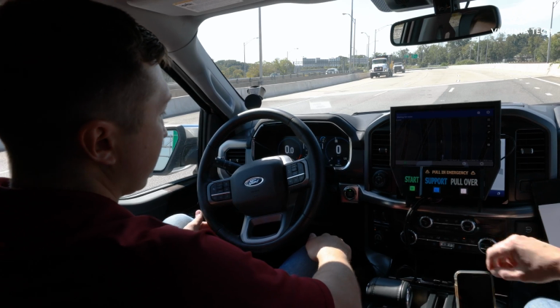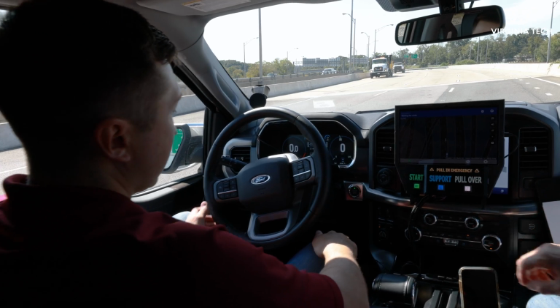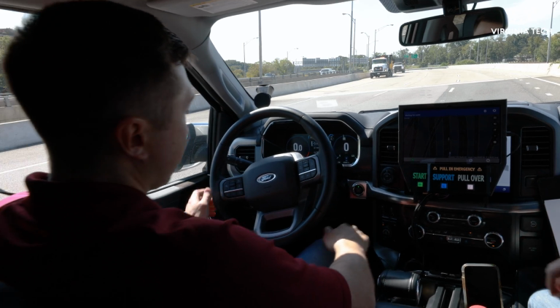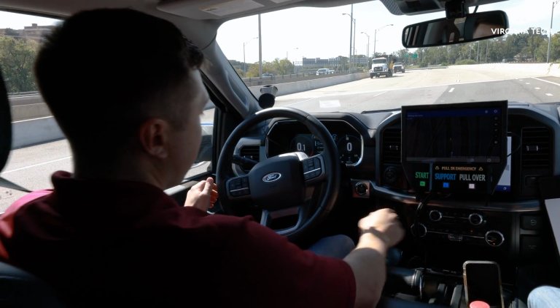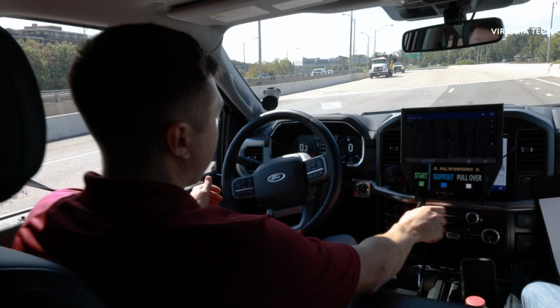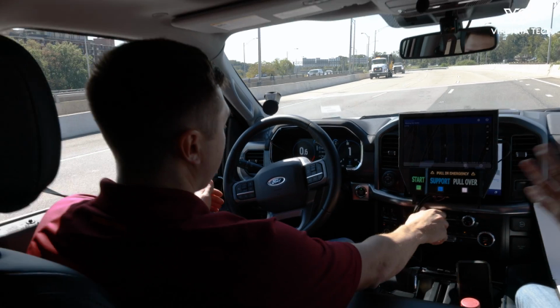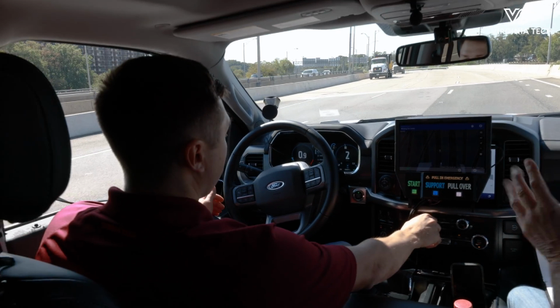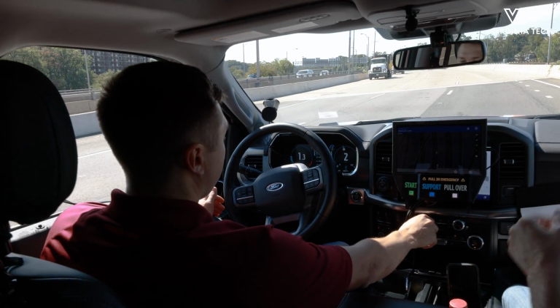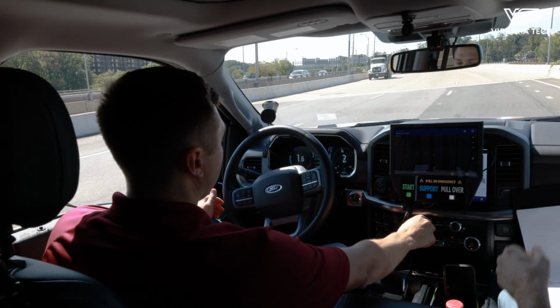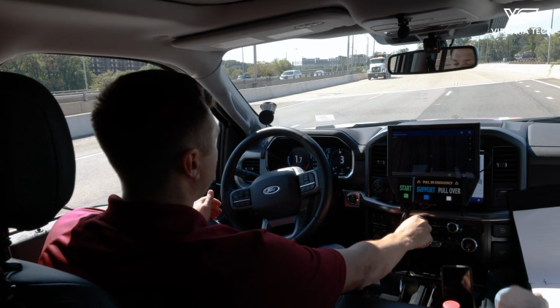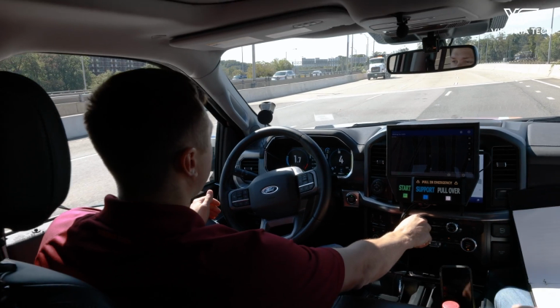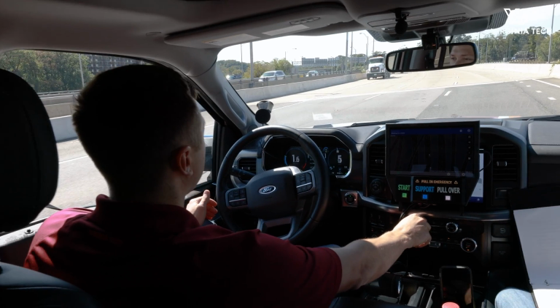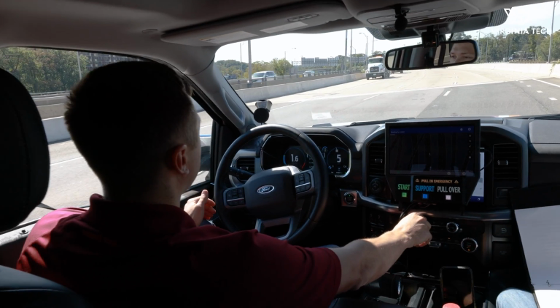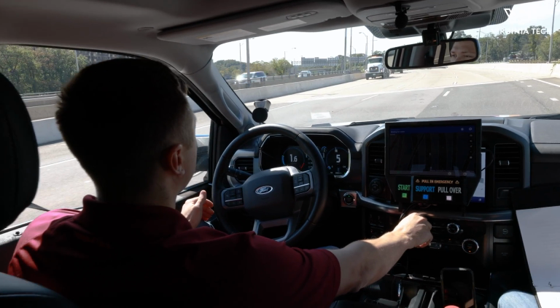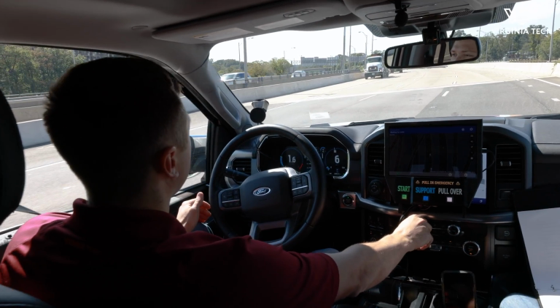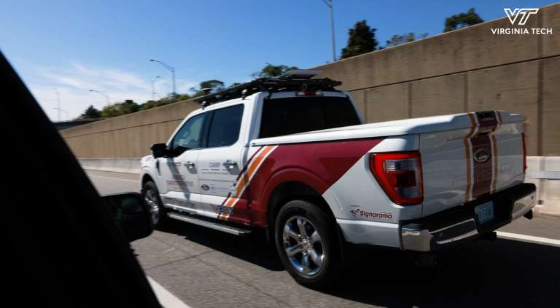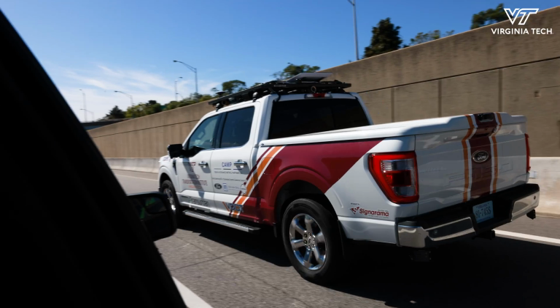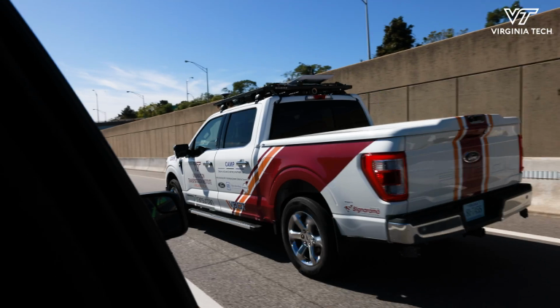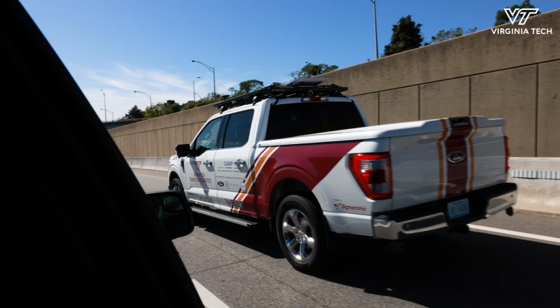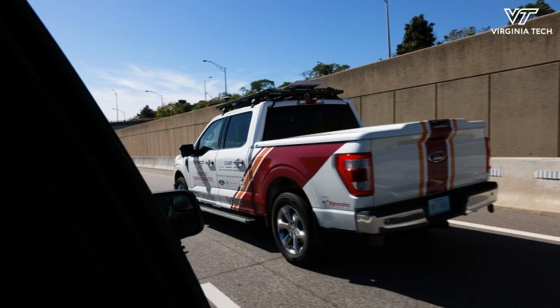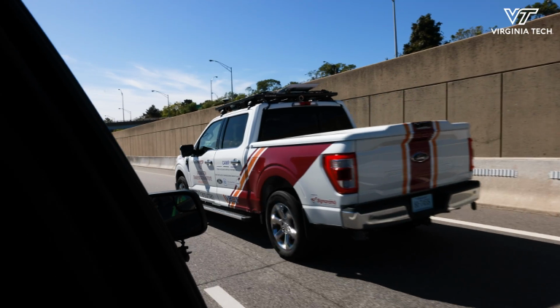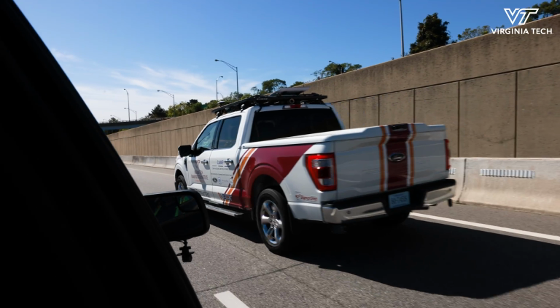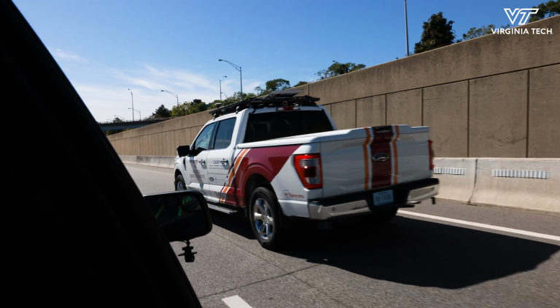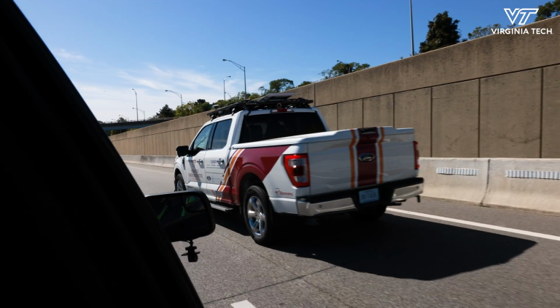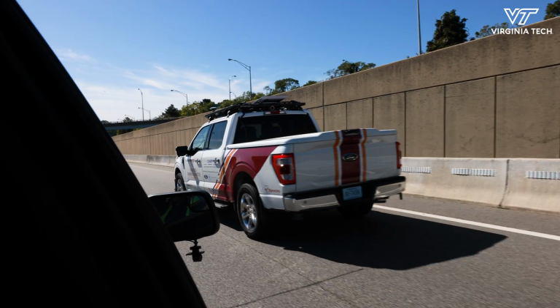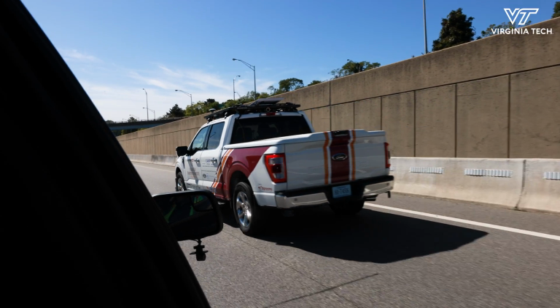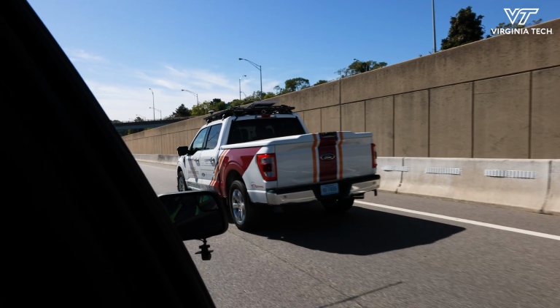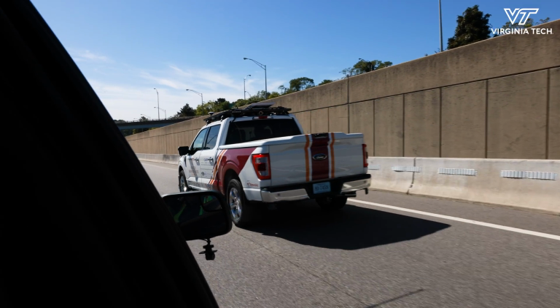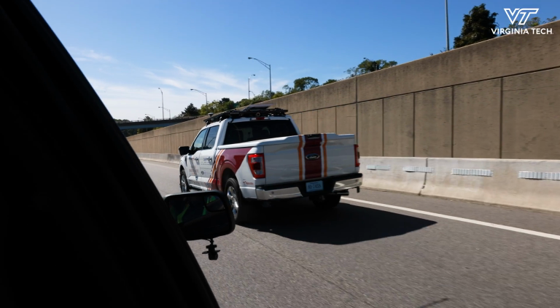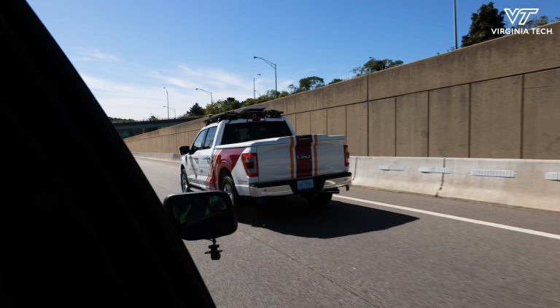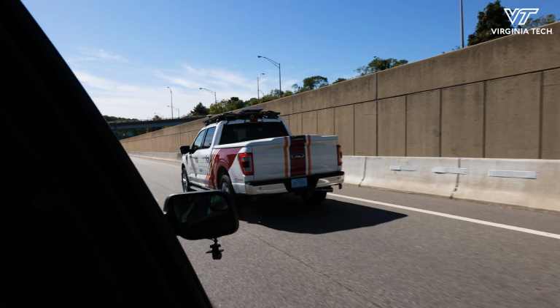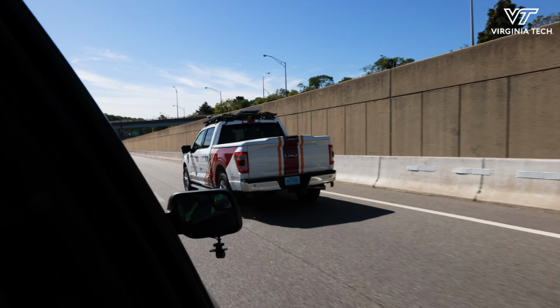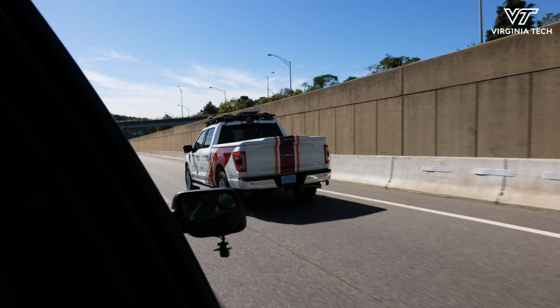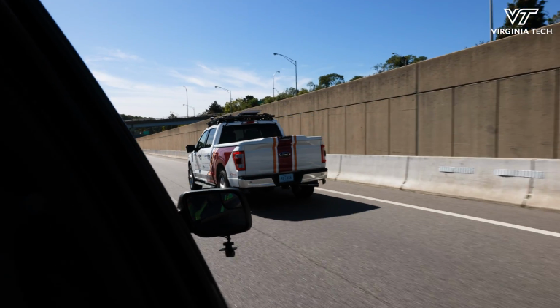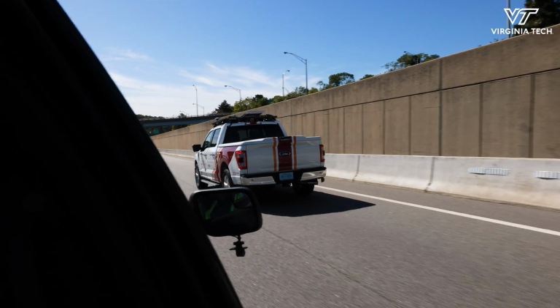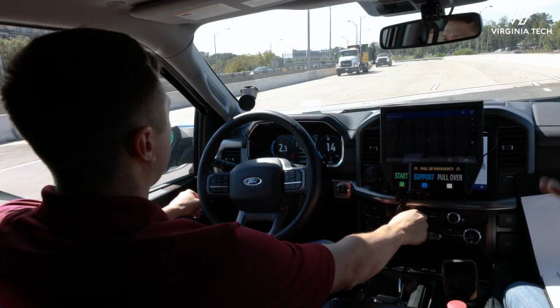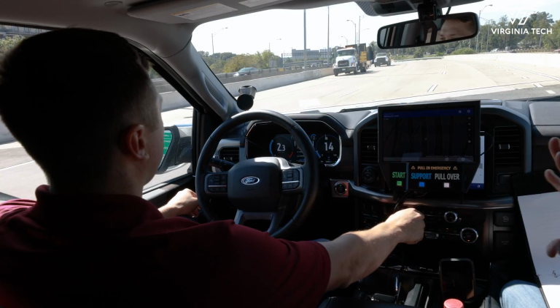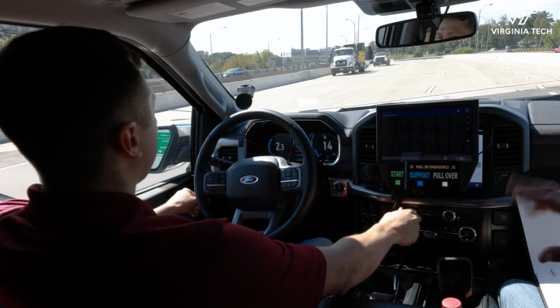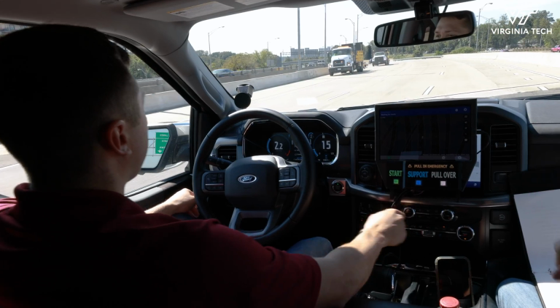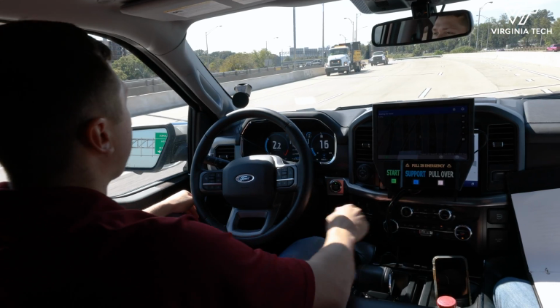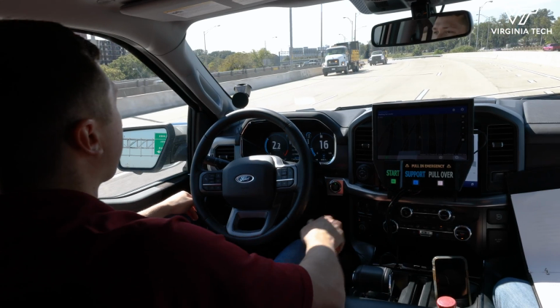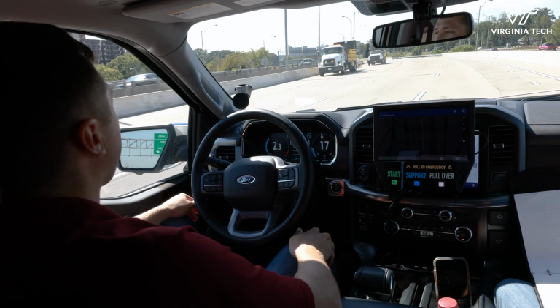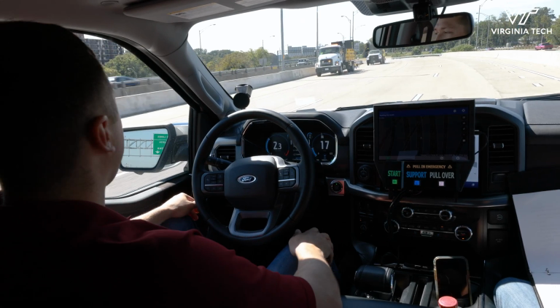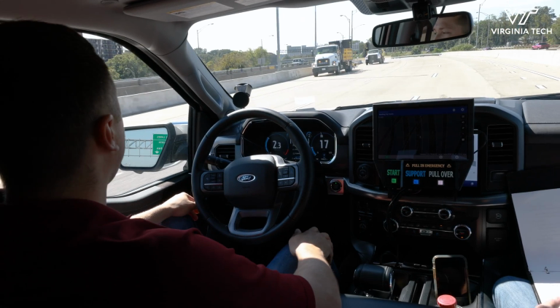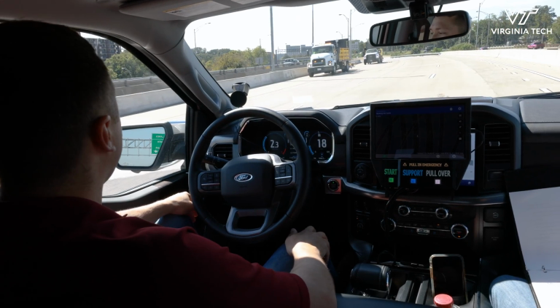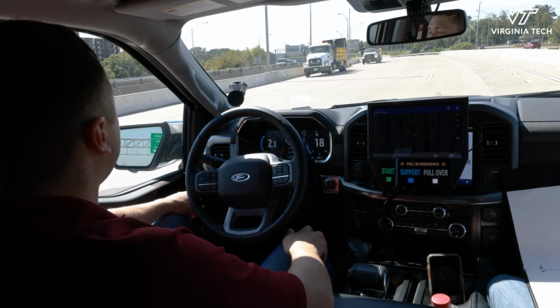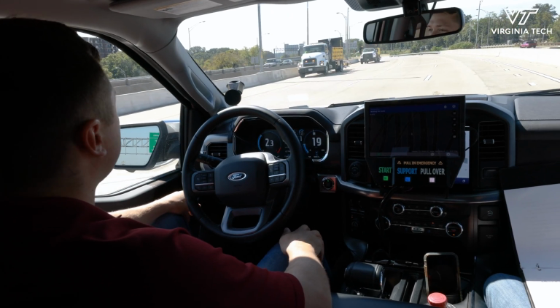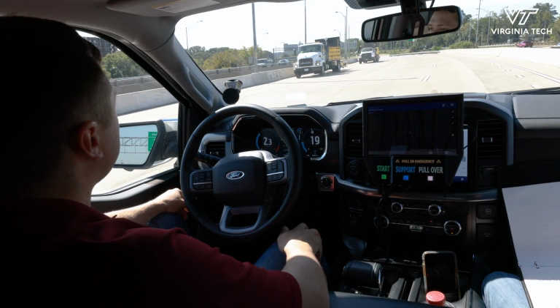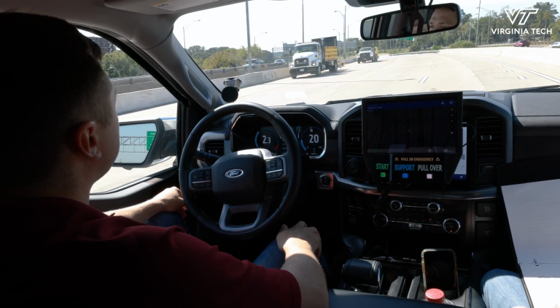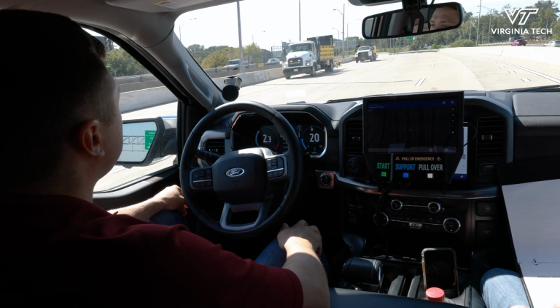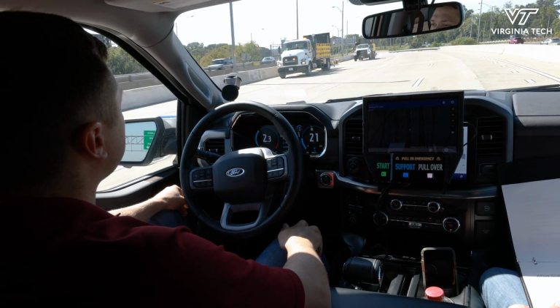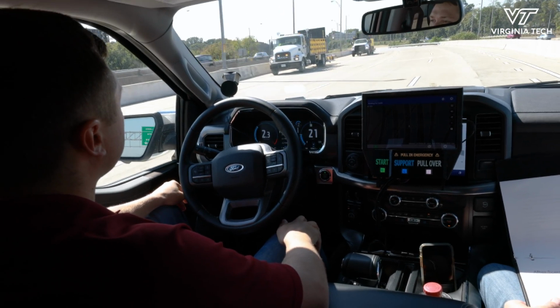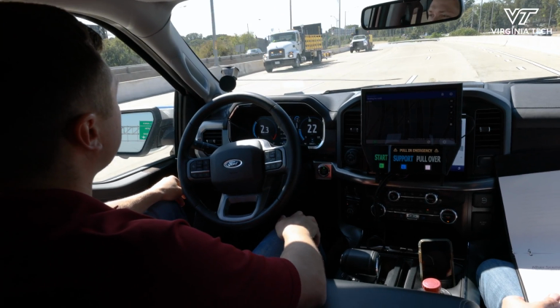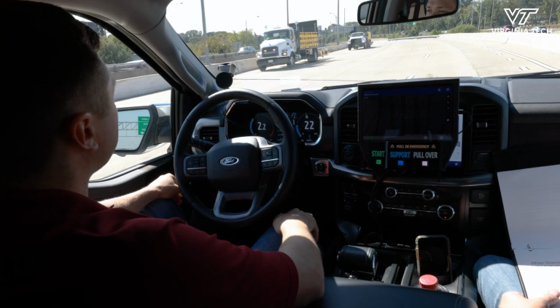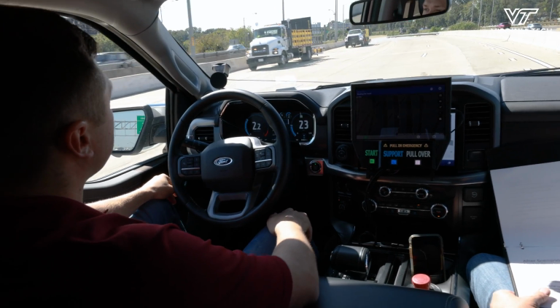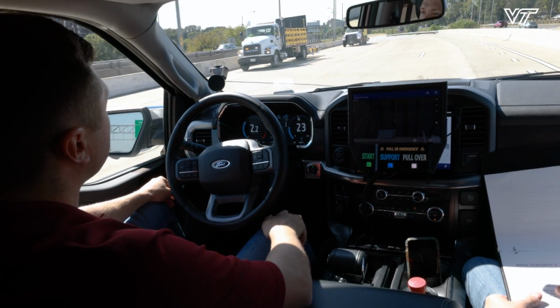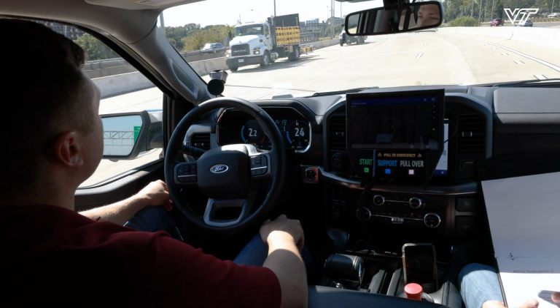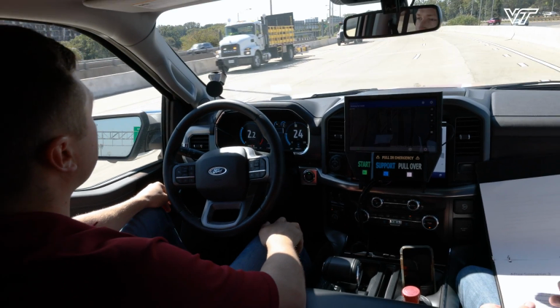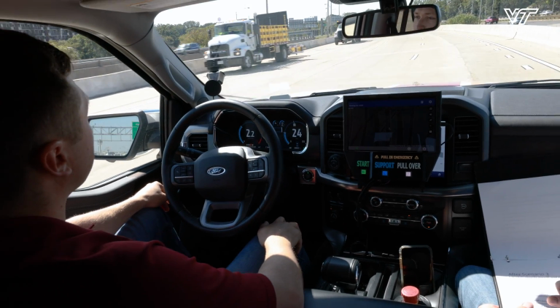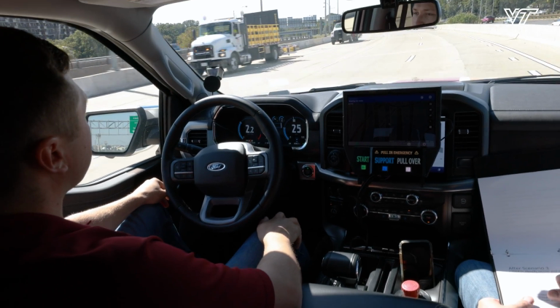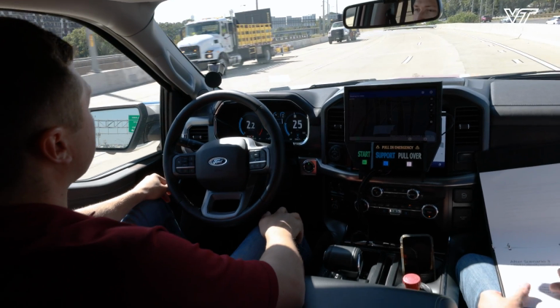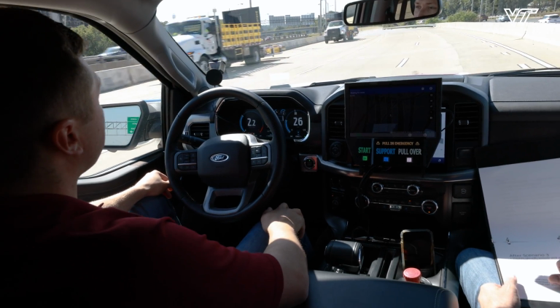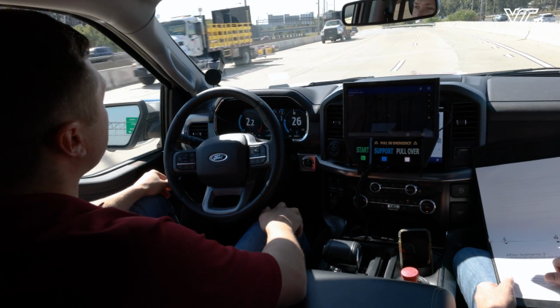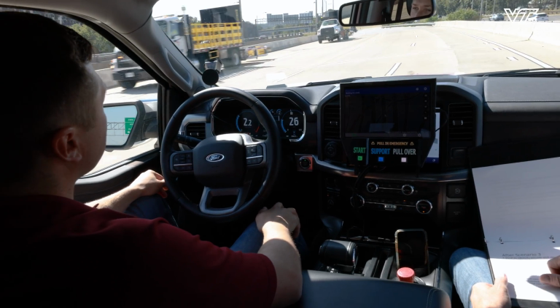That's our indication that the automation has been engaged and coming to life, so we no longer have hands on the steering wheel. The vehicle's driving itself at this point.